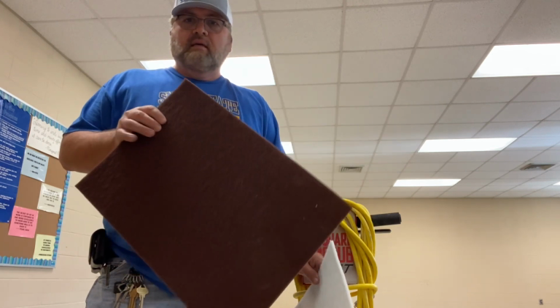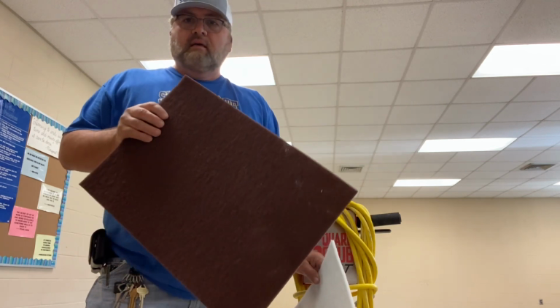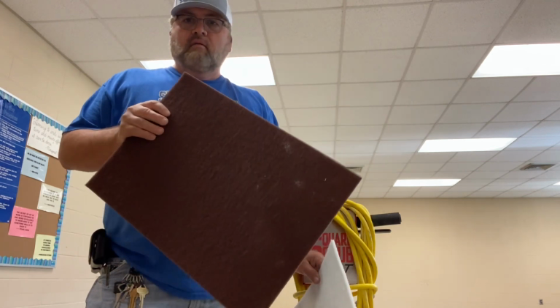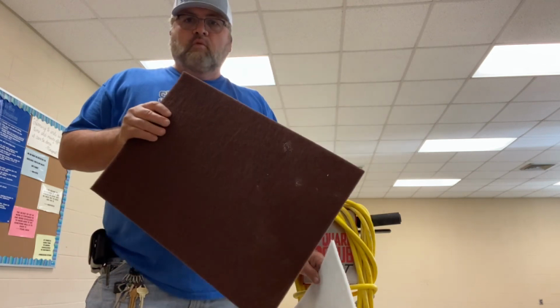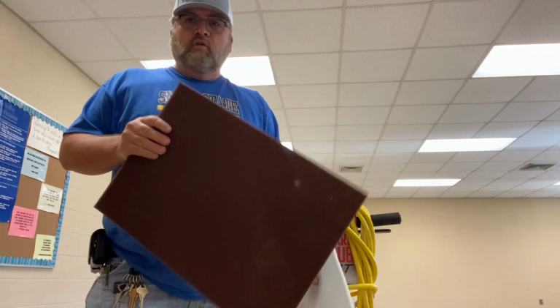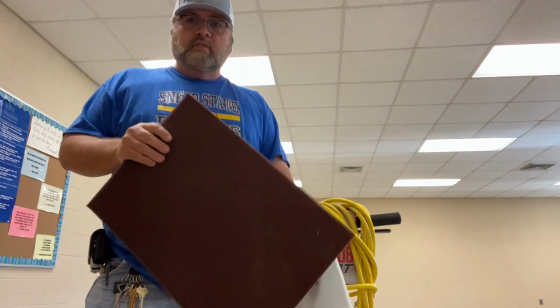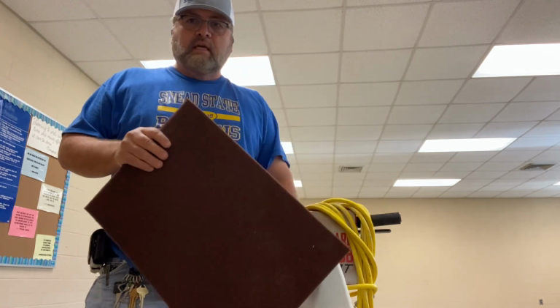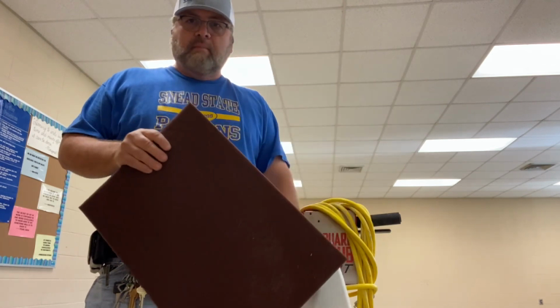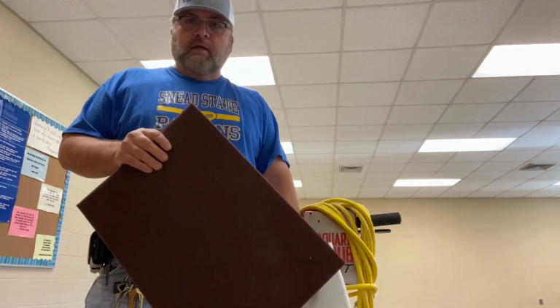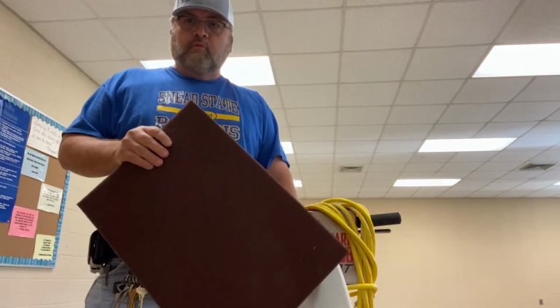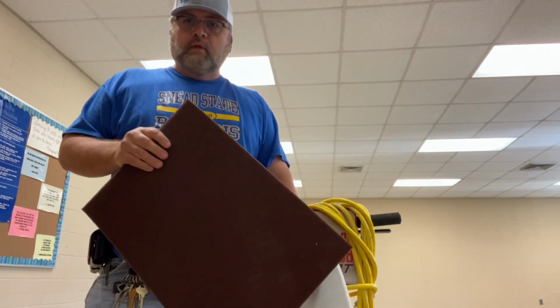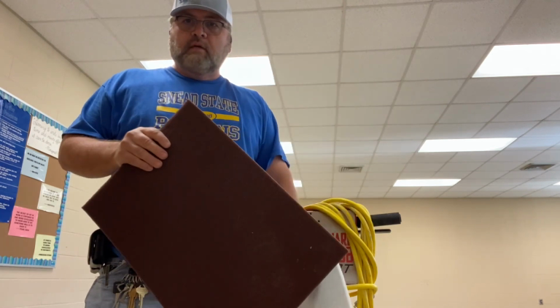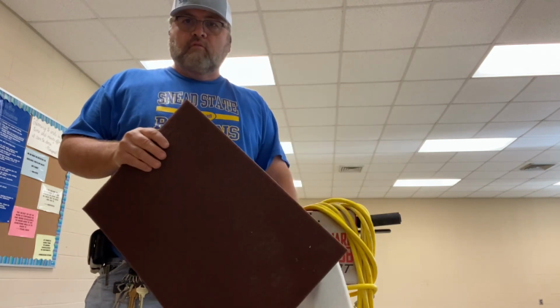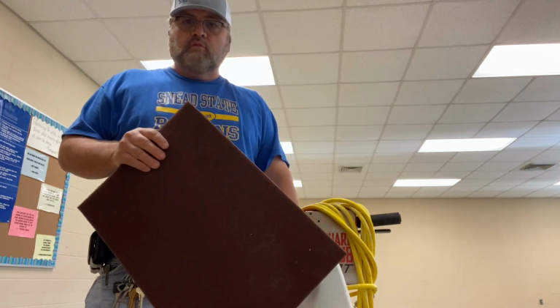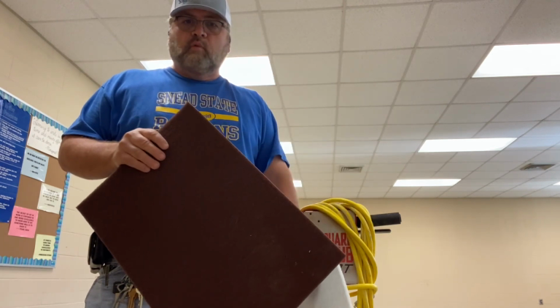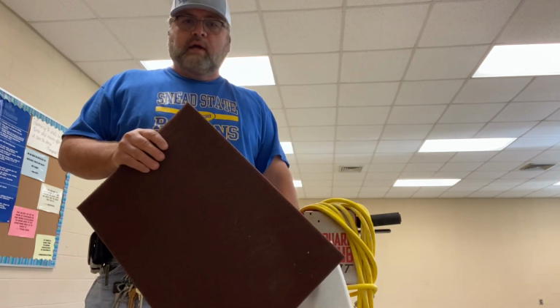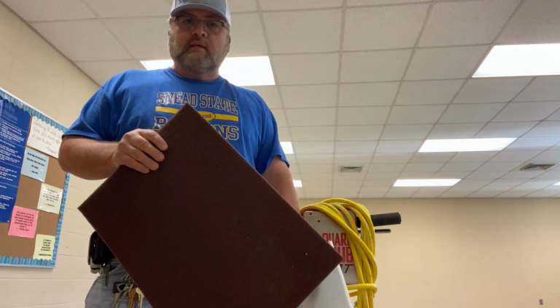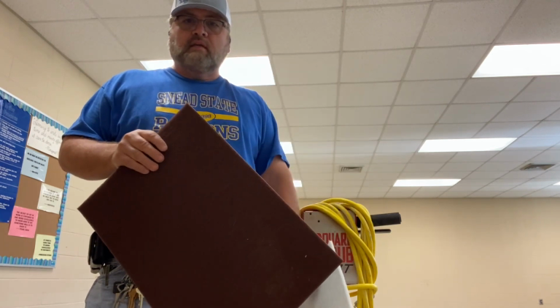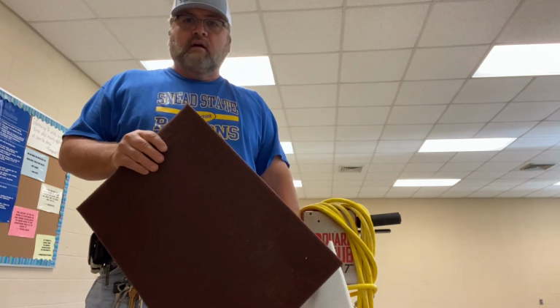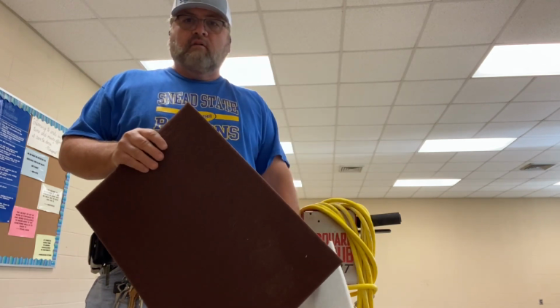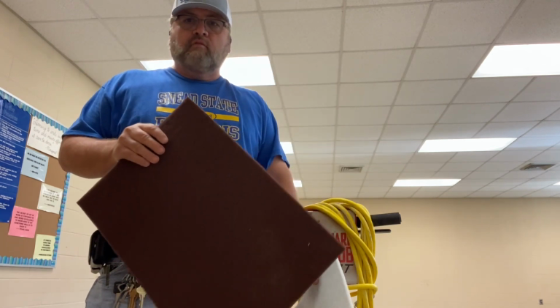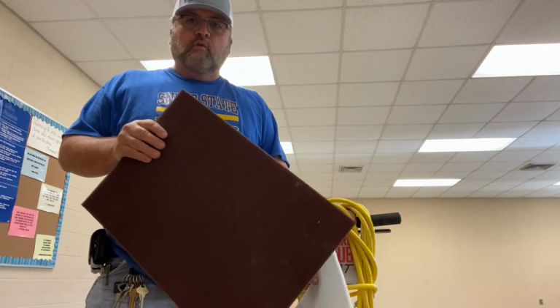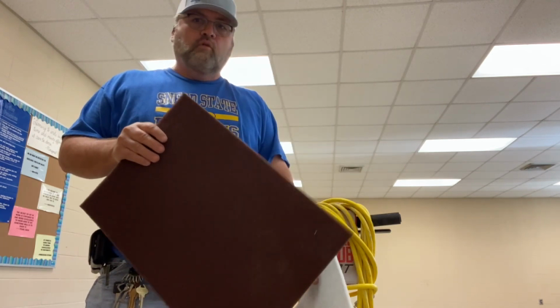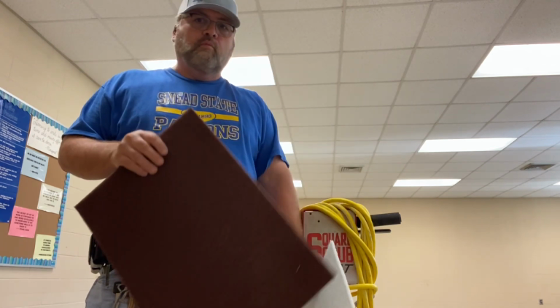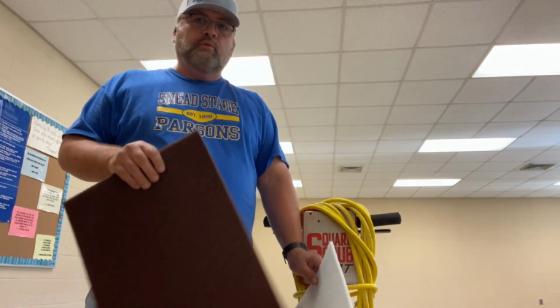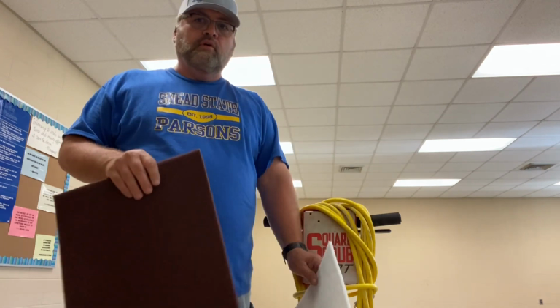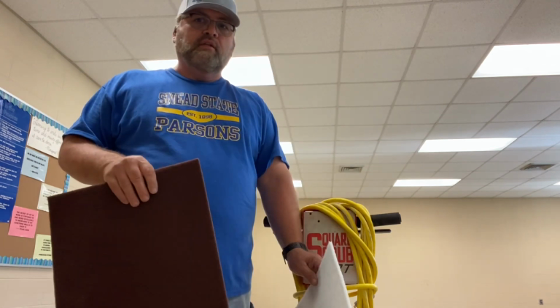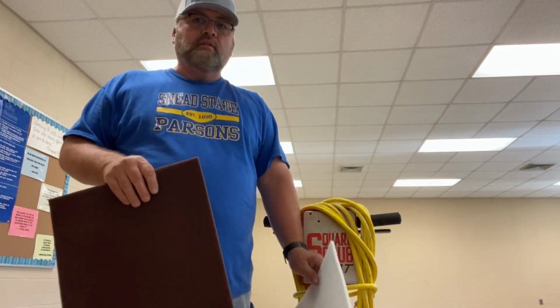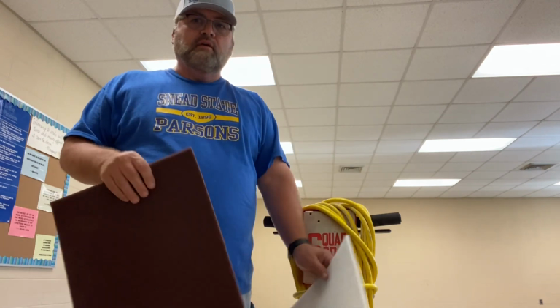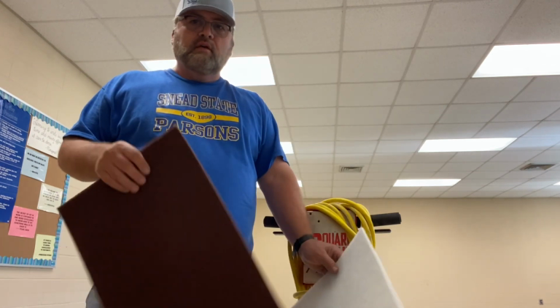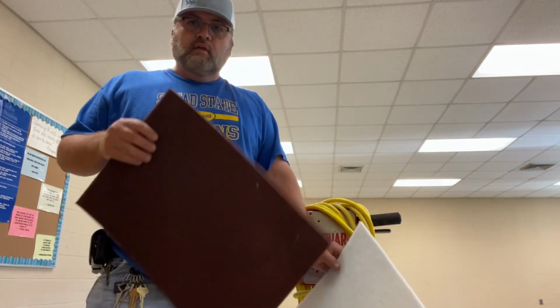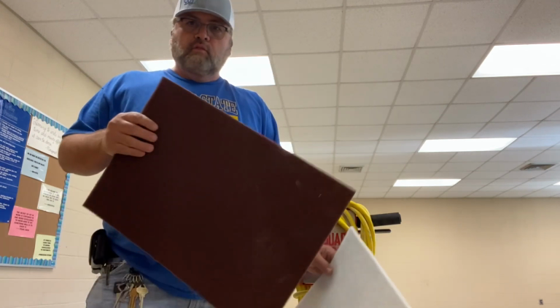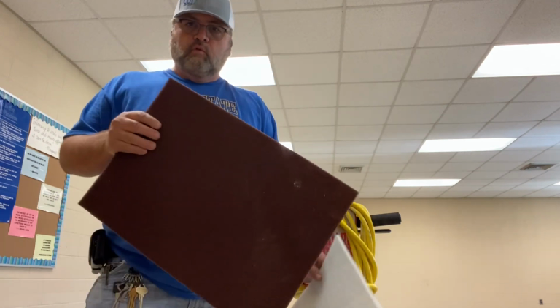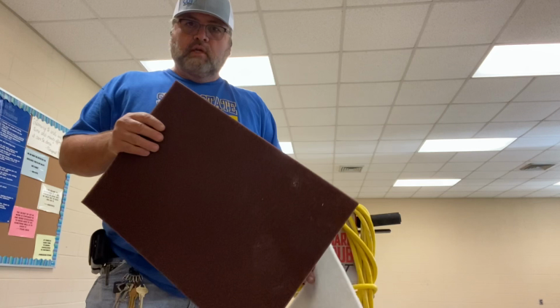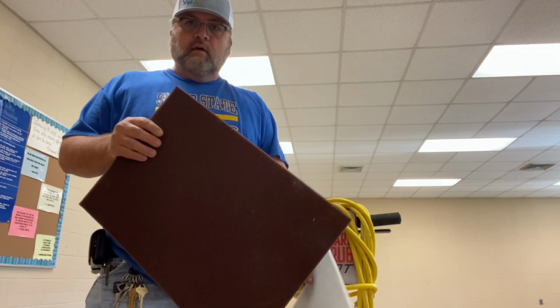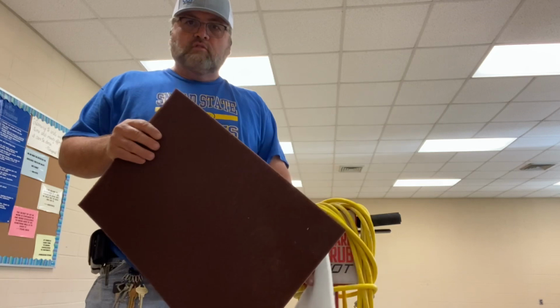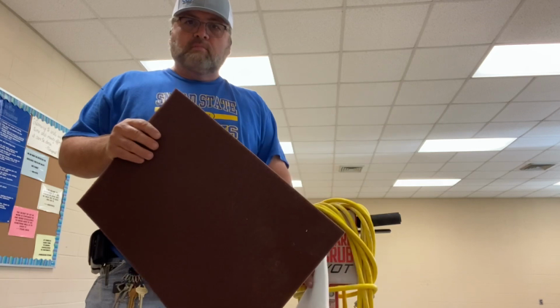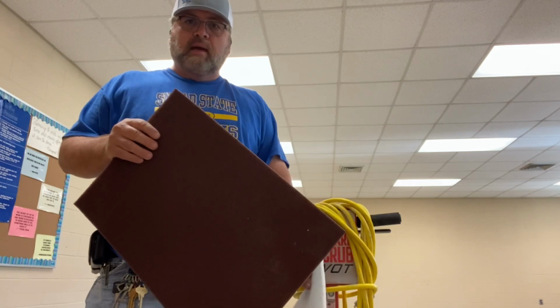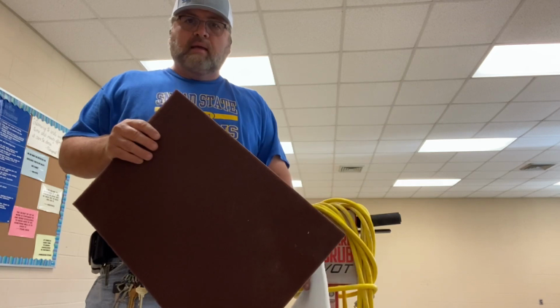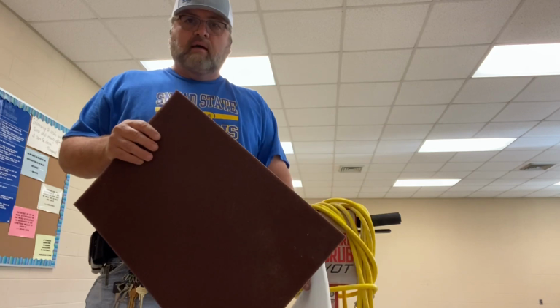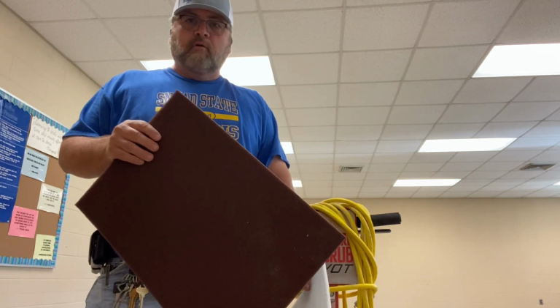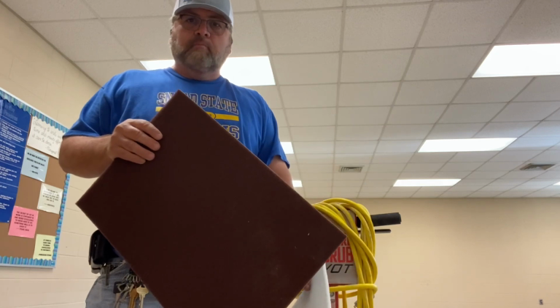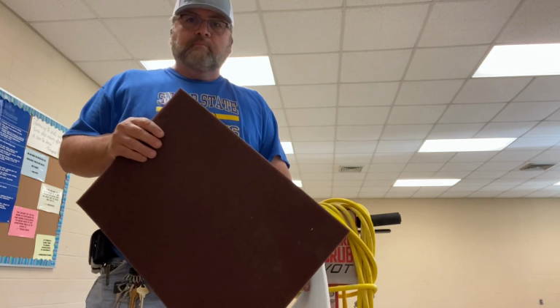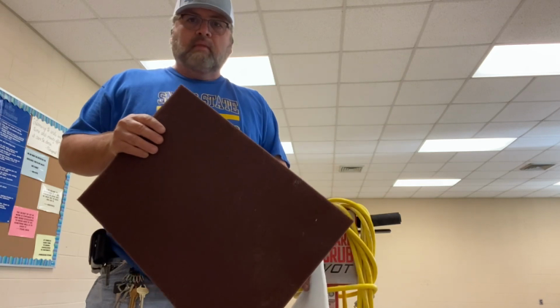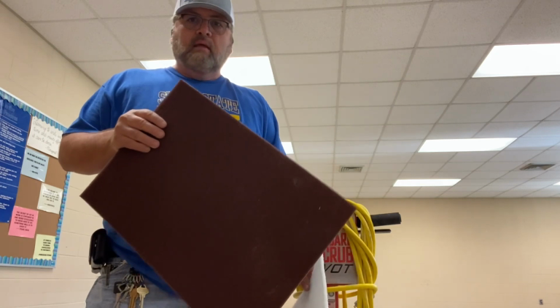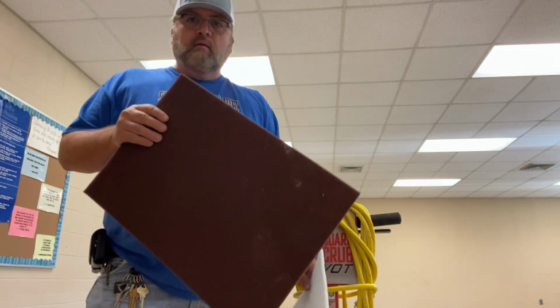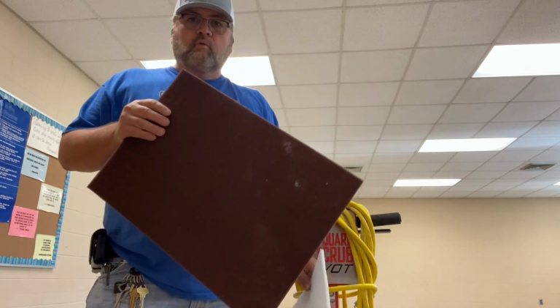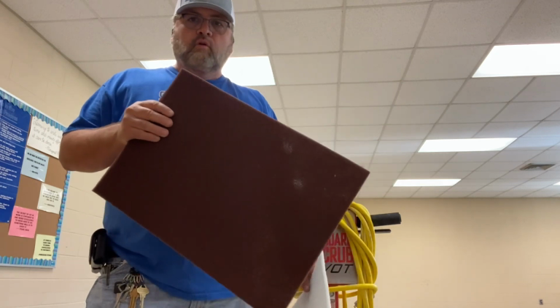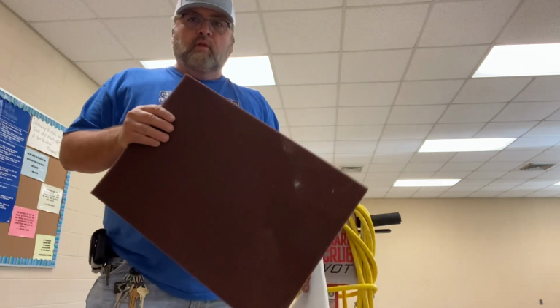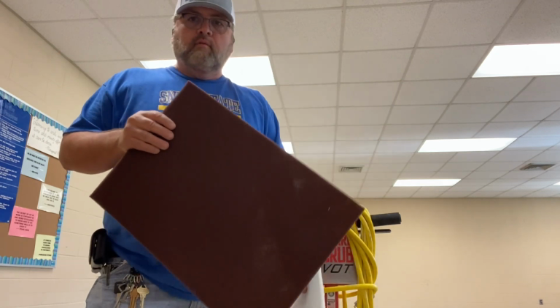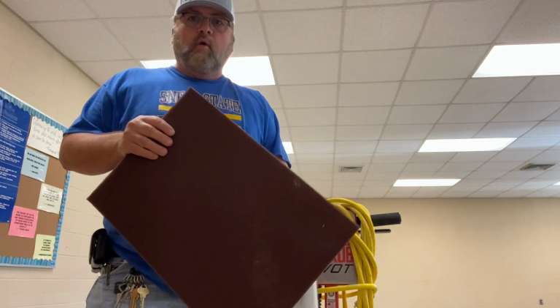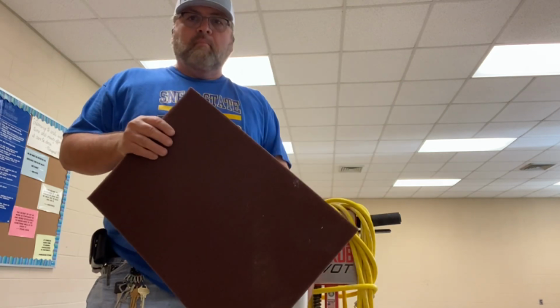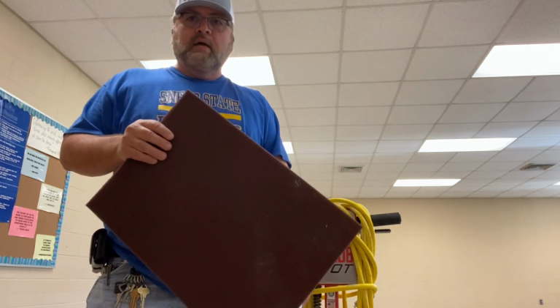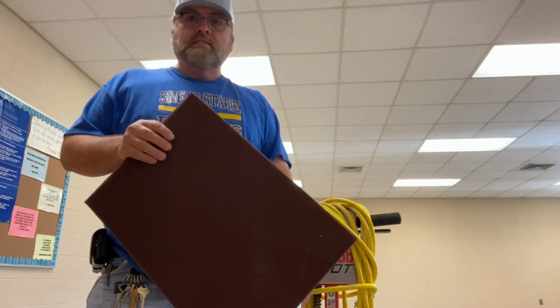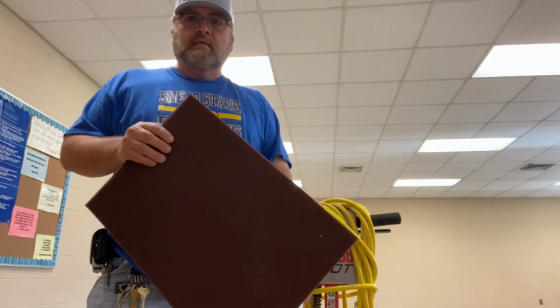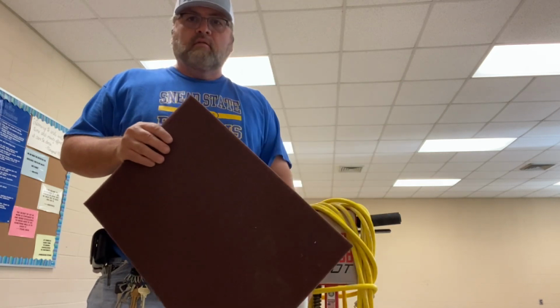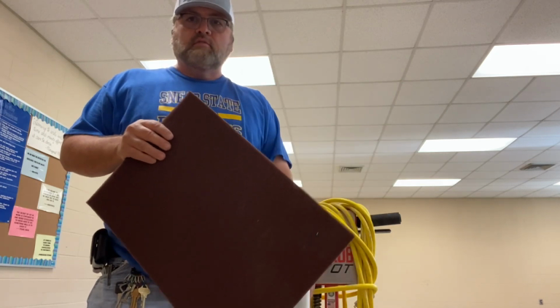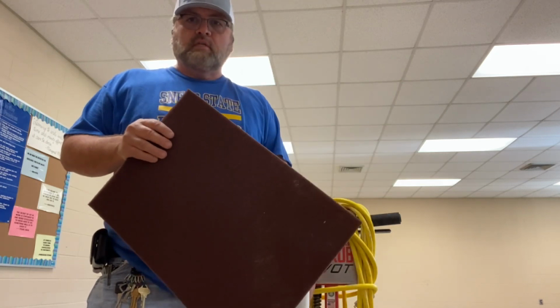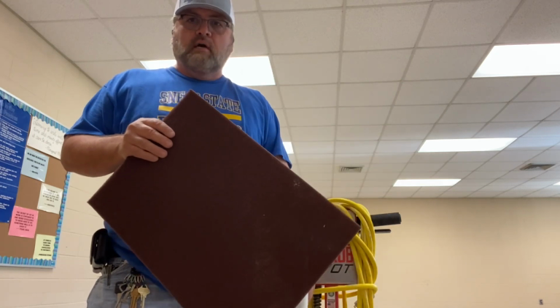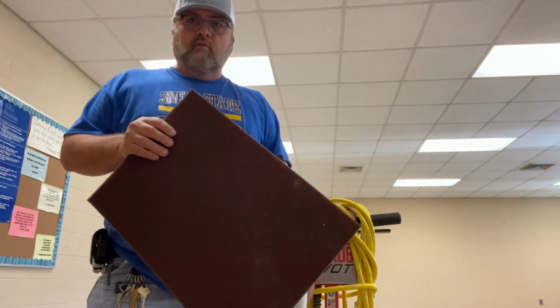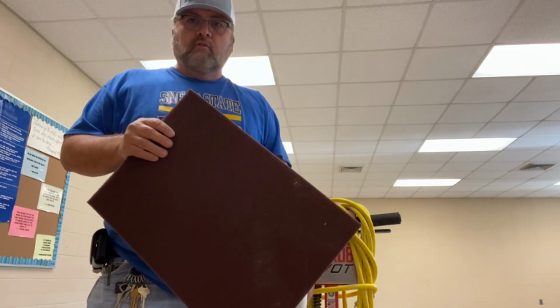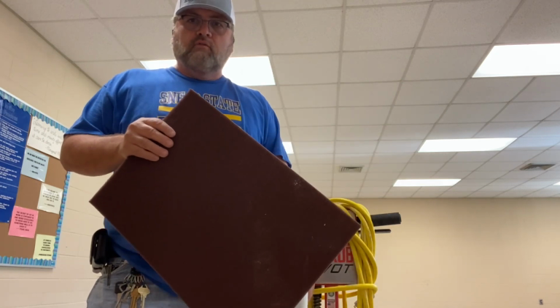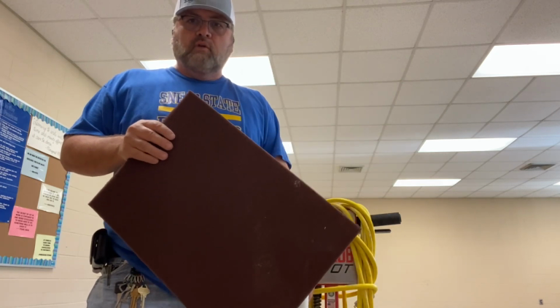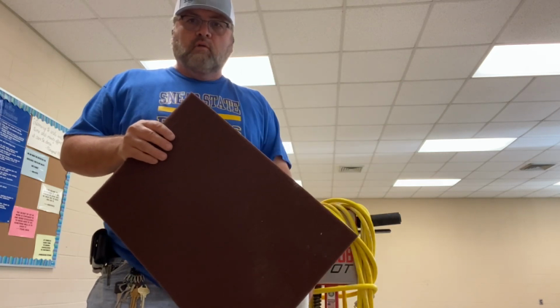We're going to take about three coats of wax off. We're going to put three coats back on. We're going to leave our base coats on the floor.